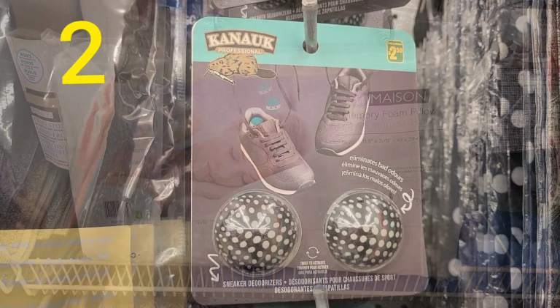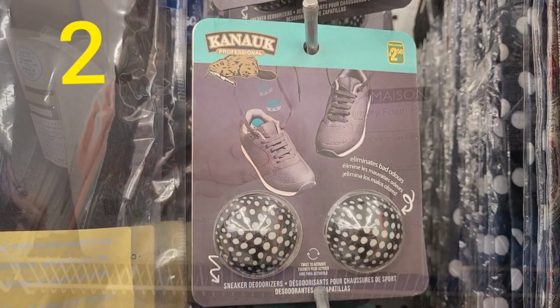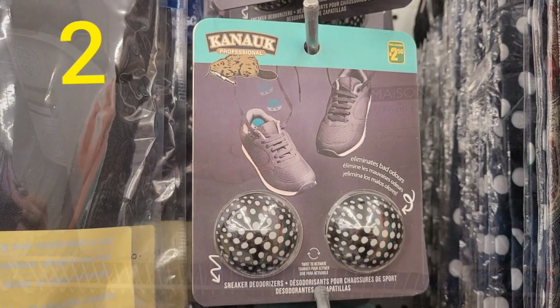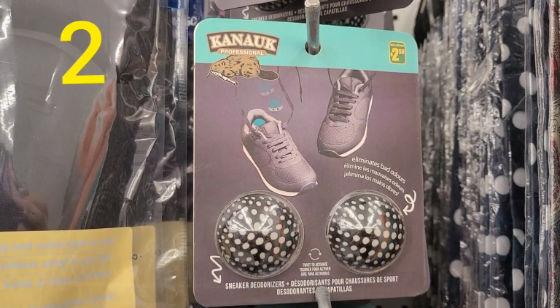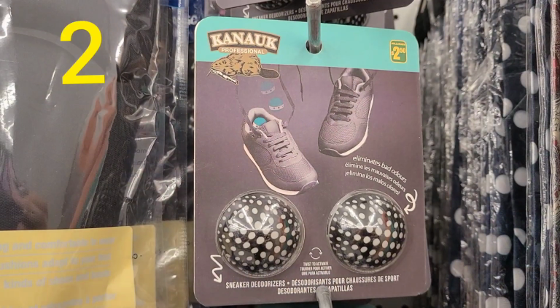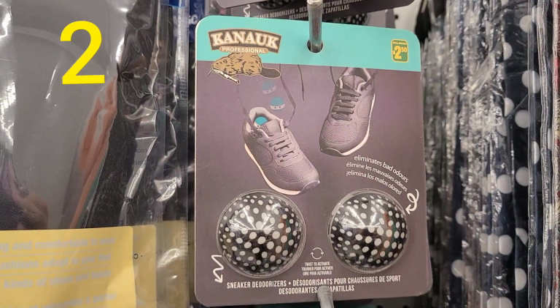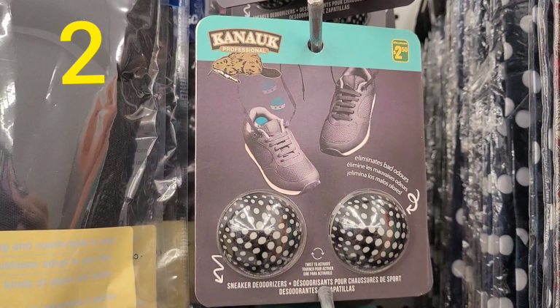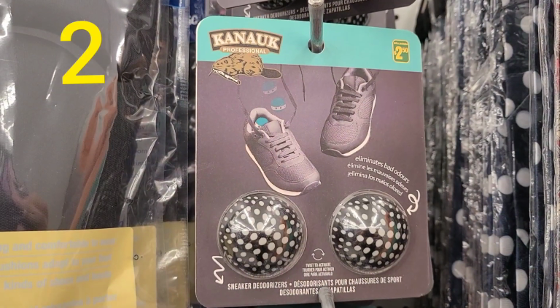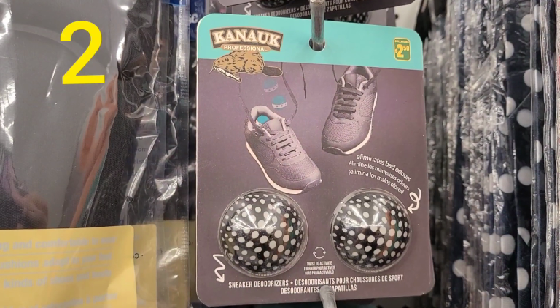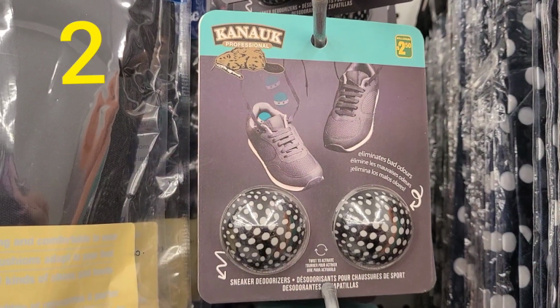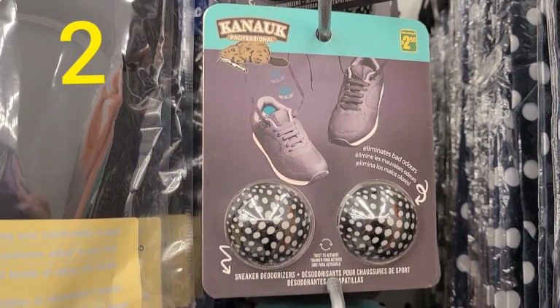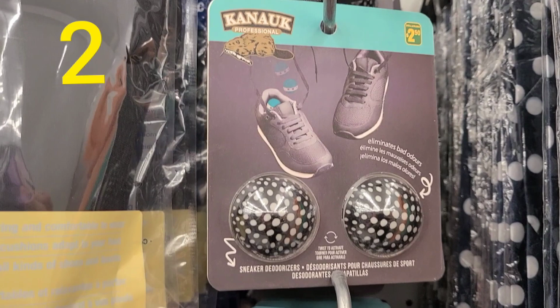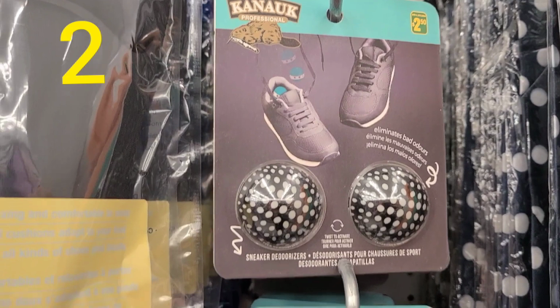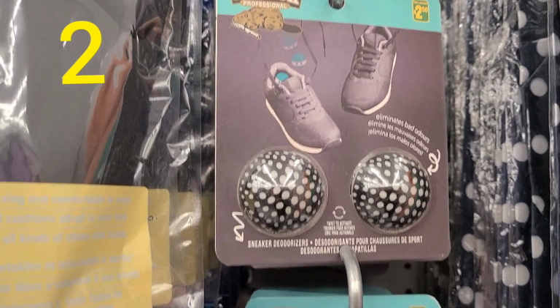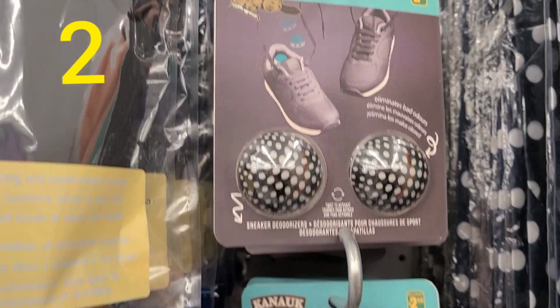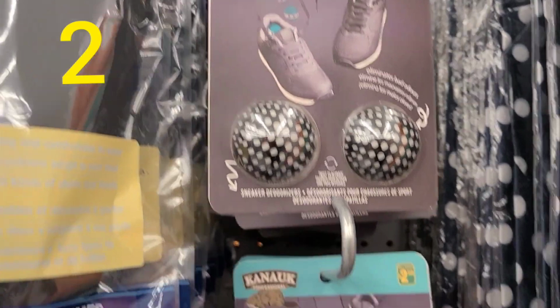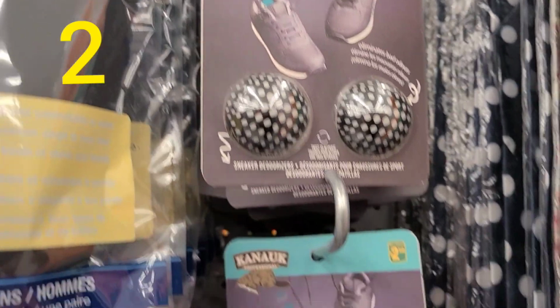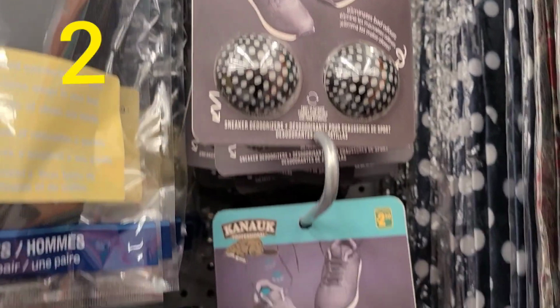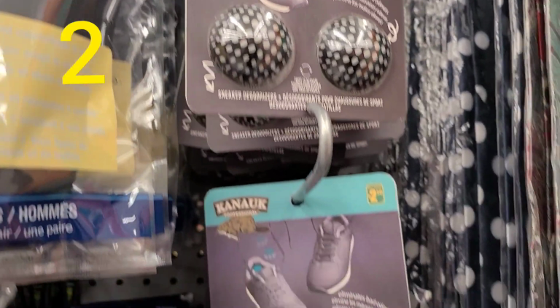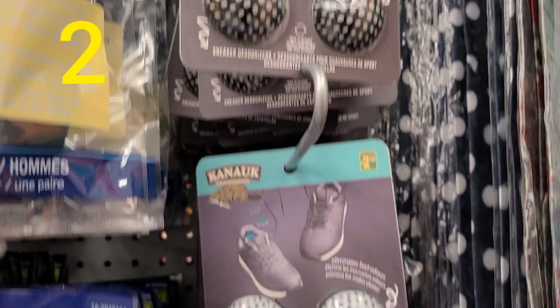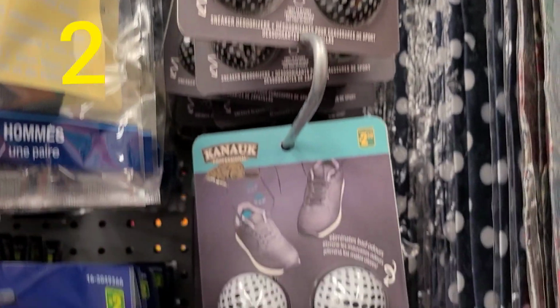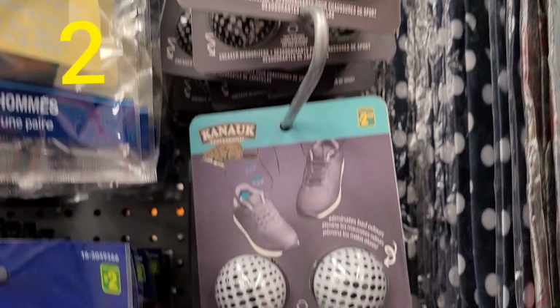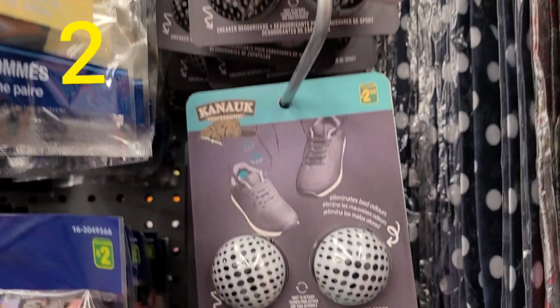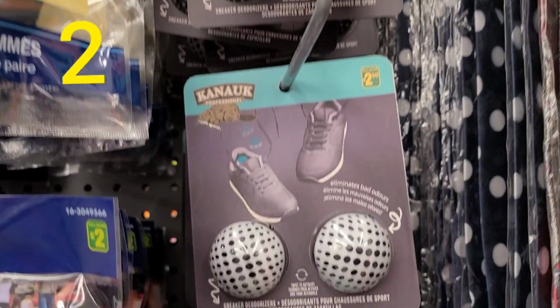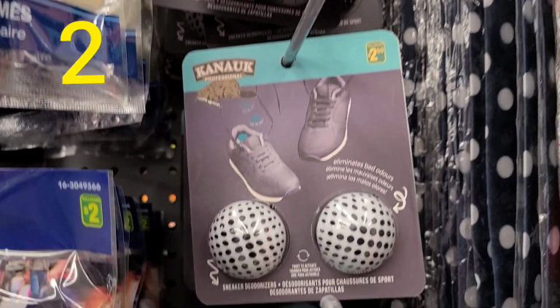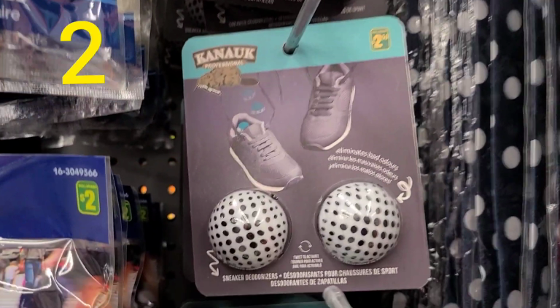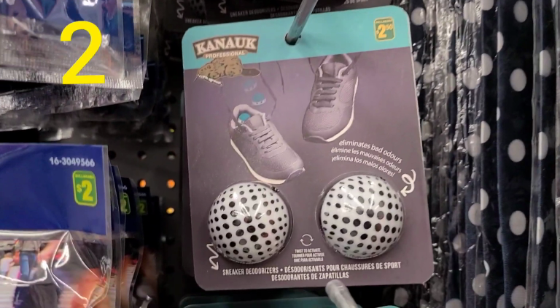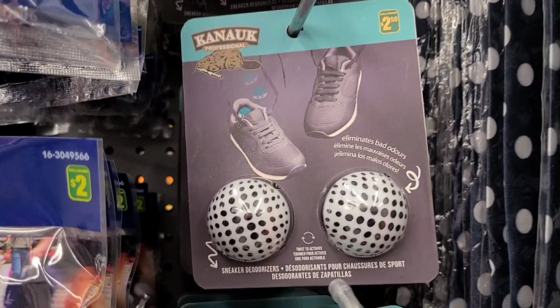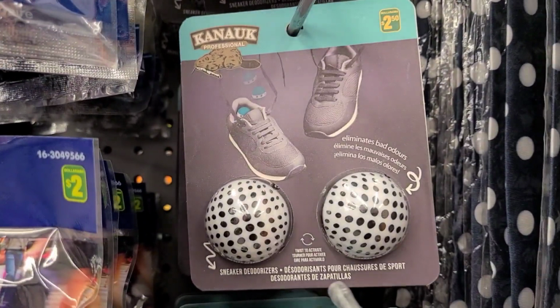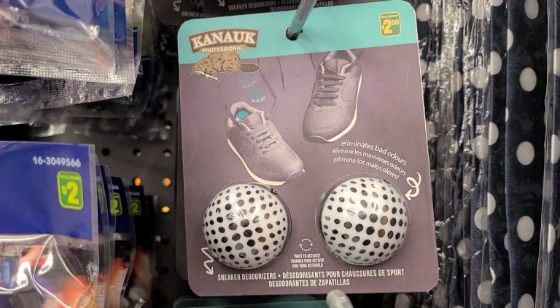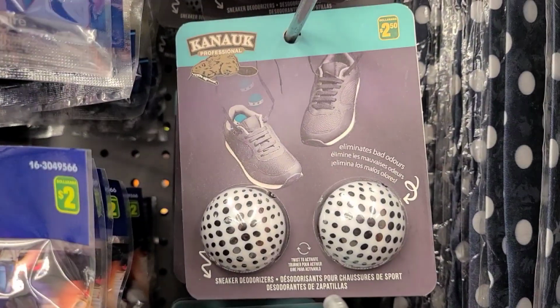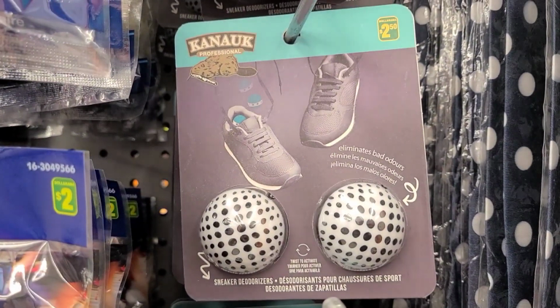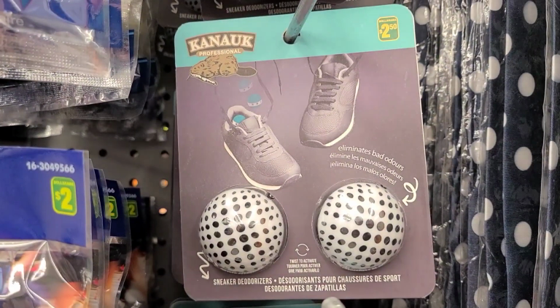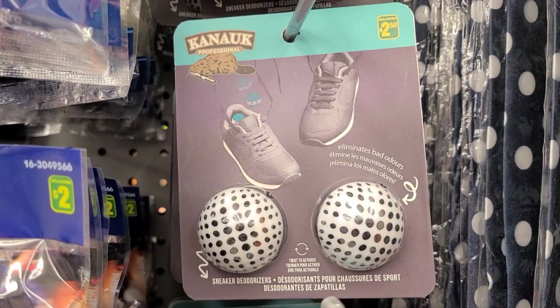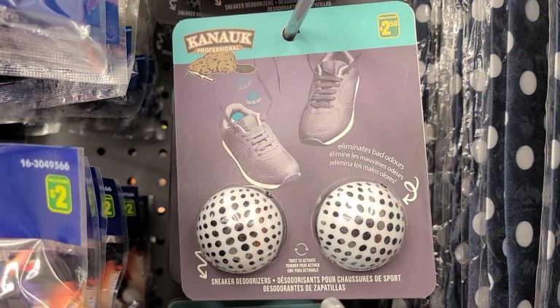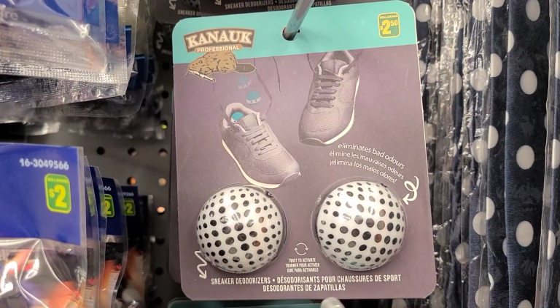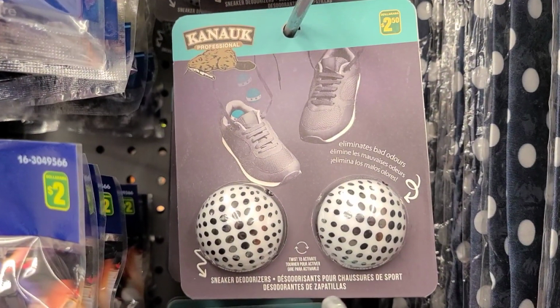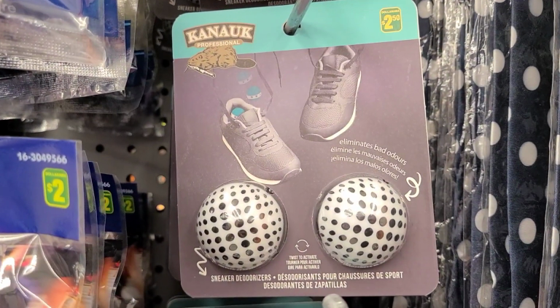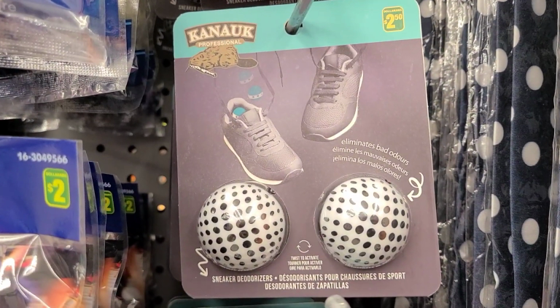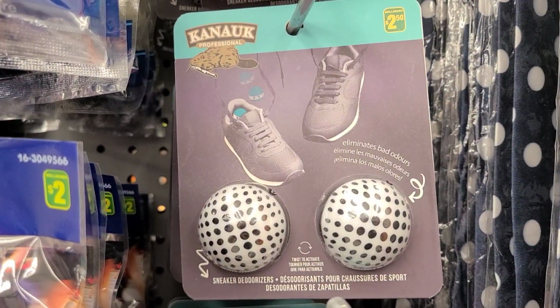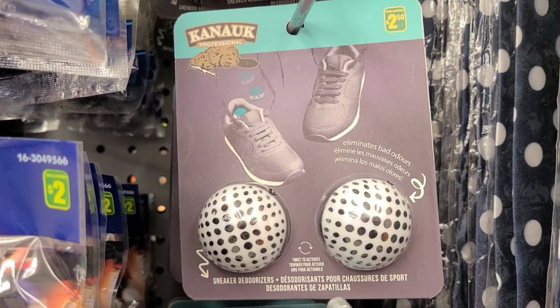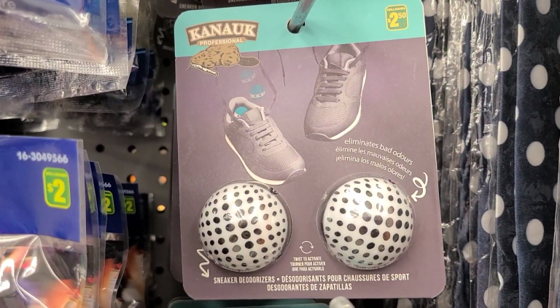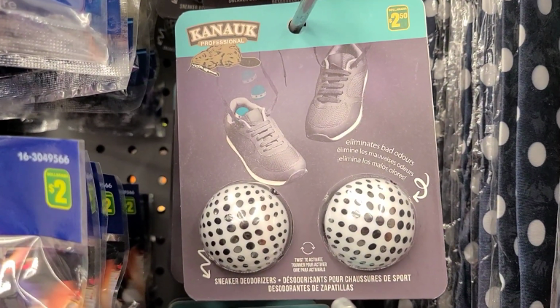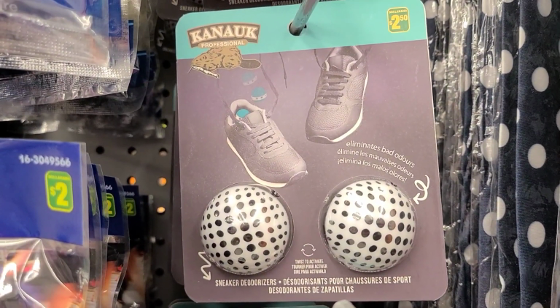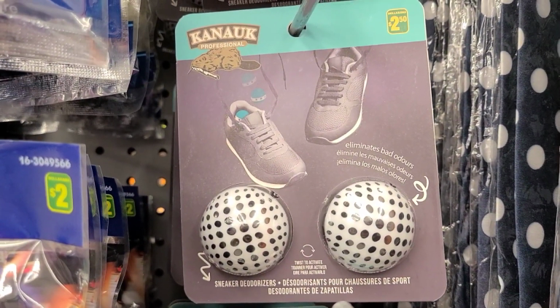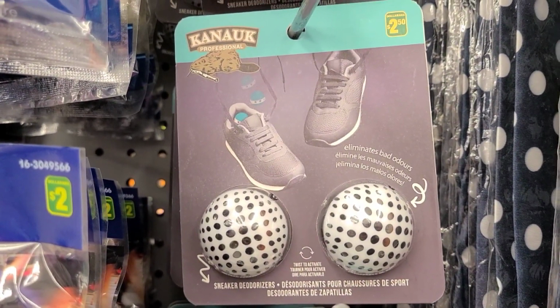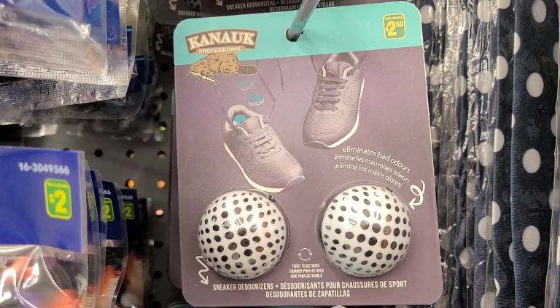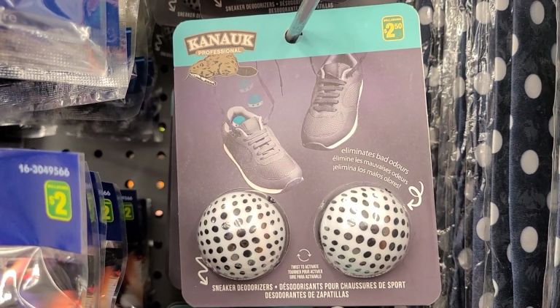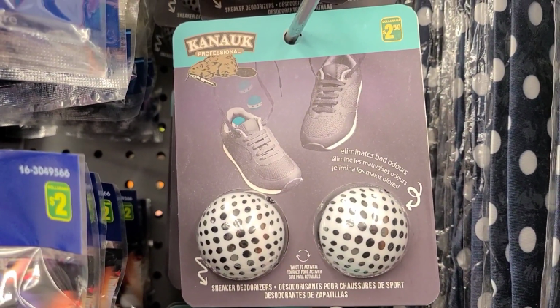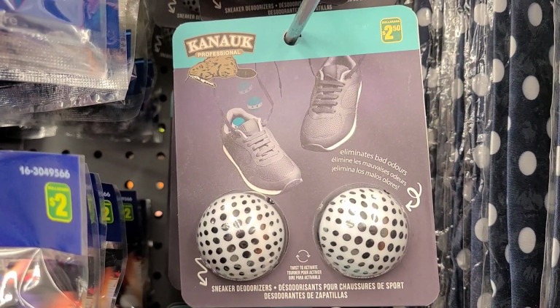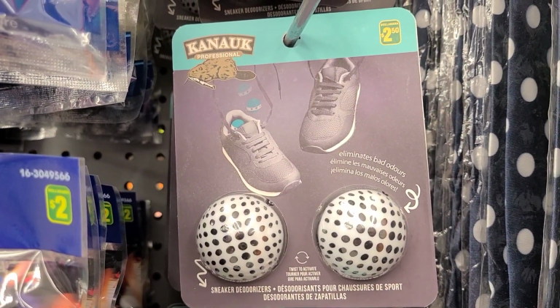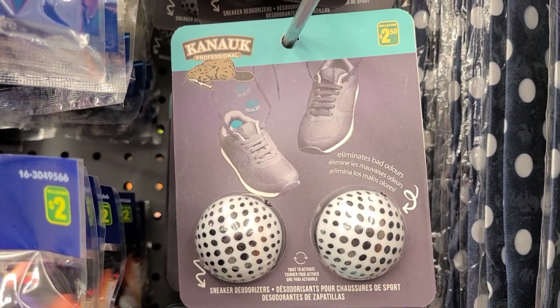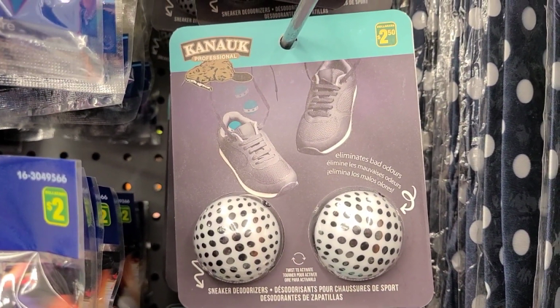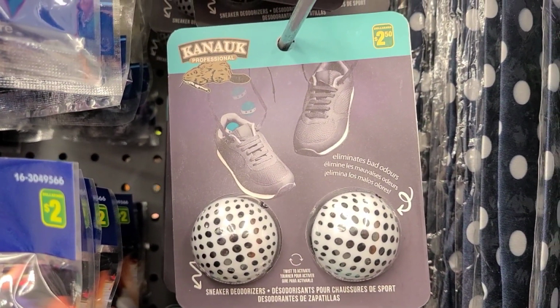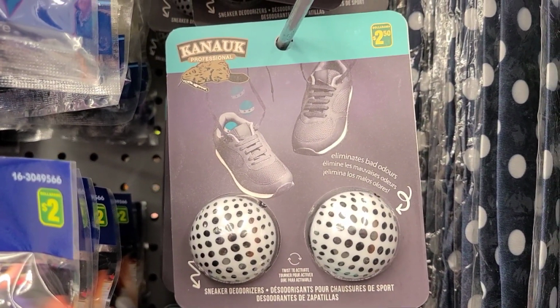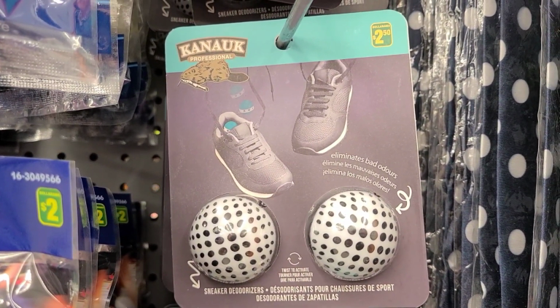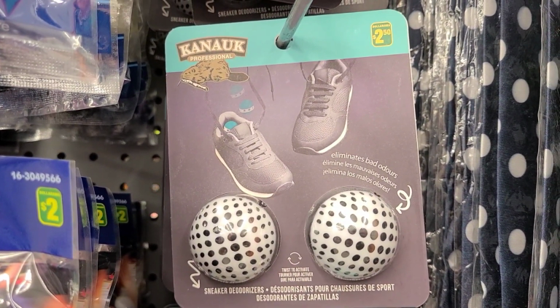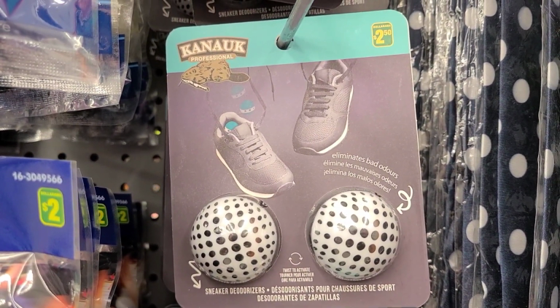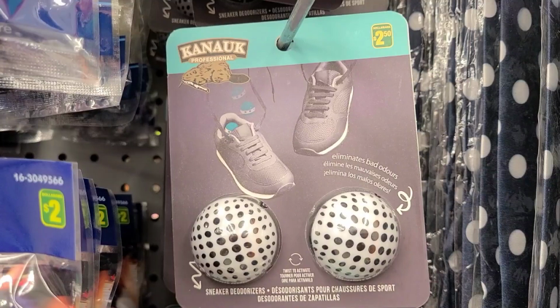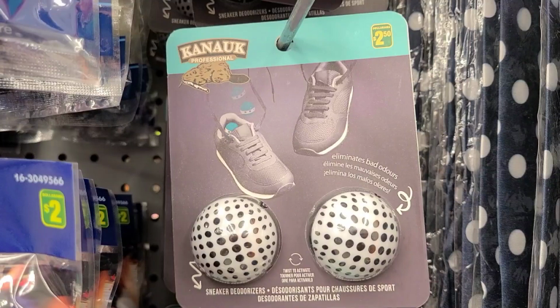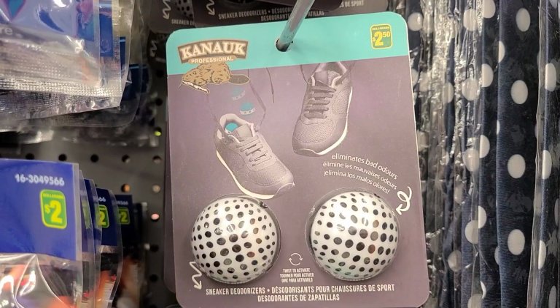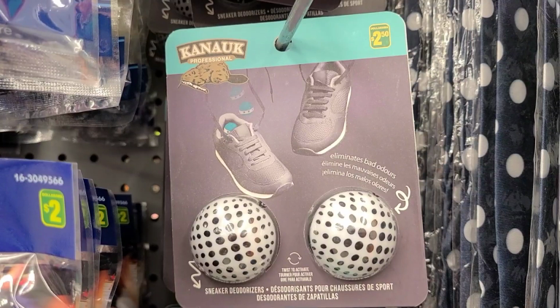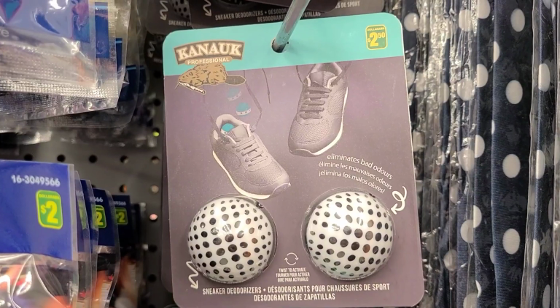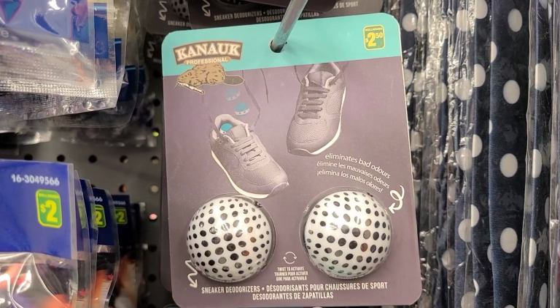I haven't tried these yet, but this could be a really good option to keep your shoes much fresher and better smelling.